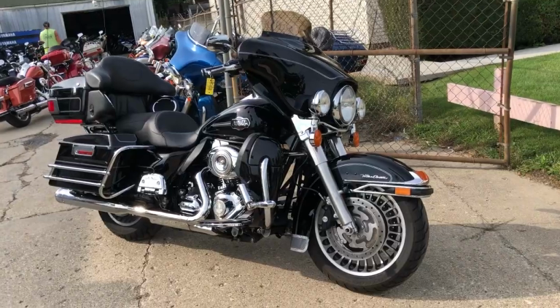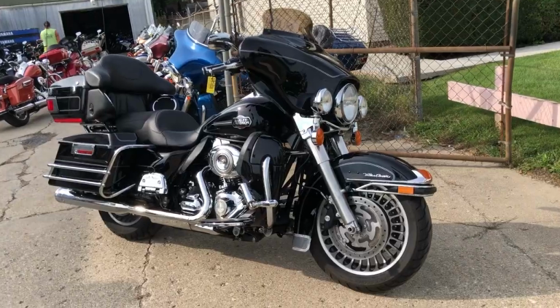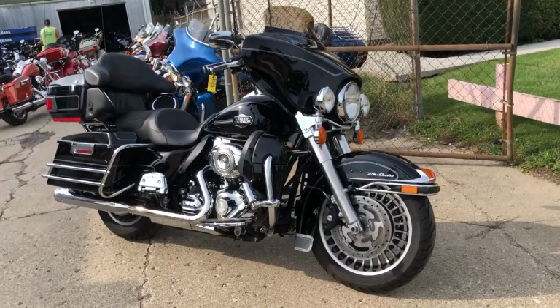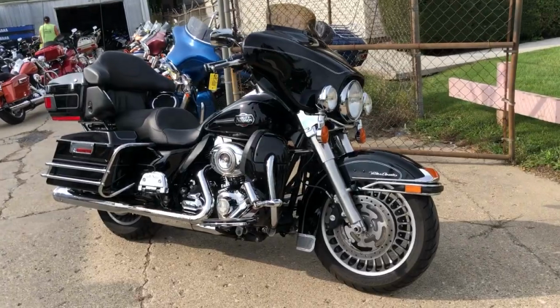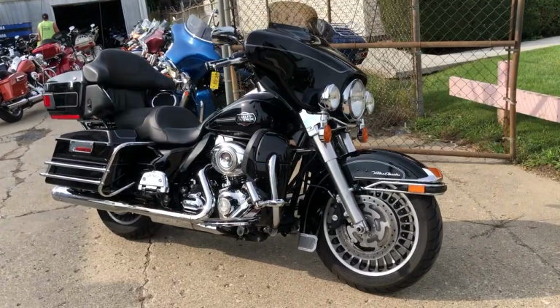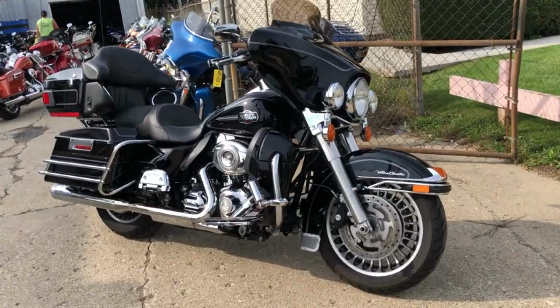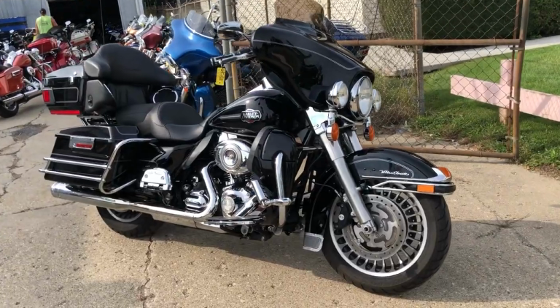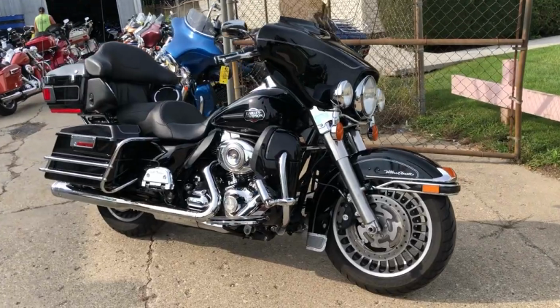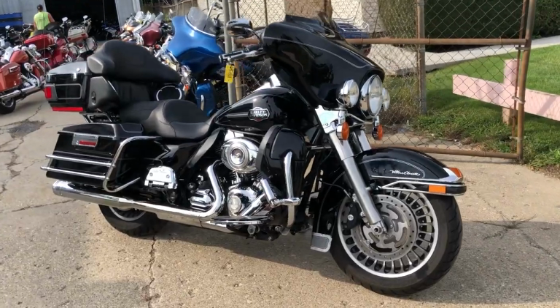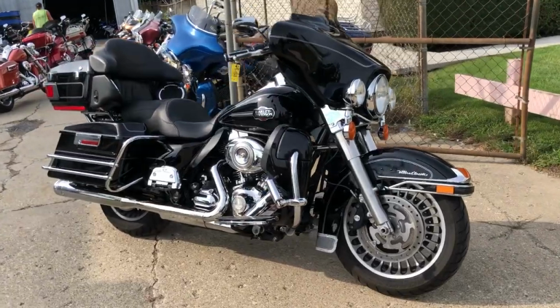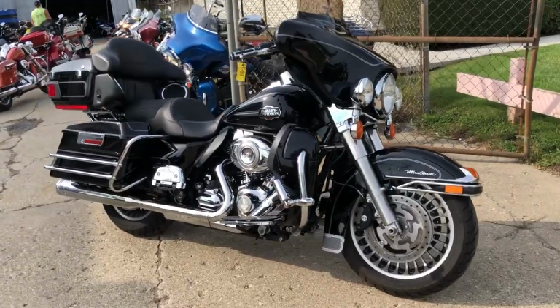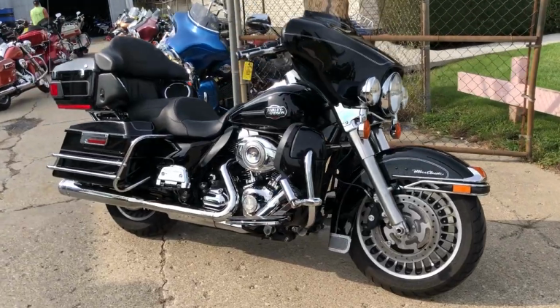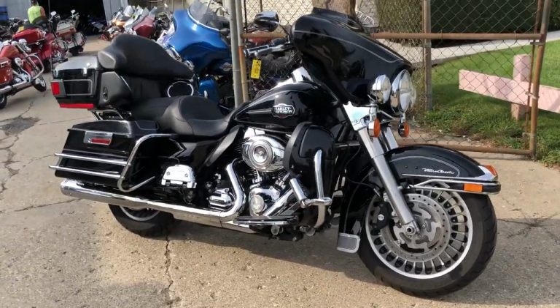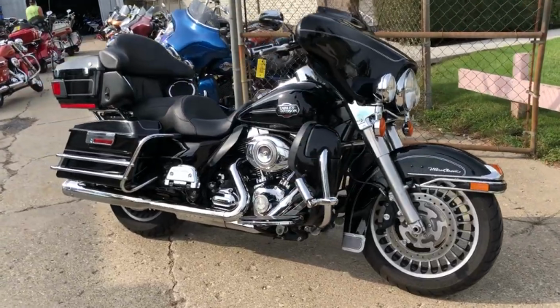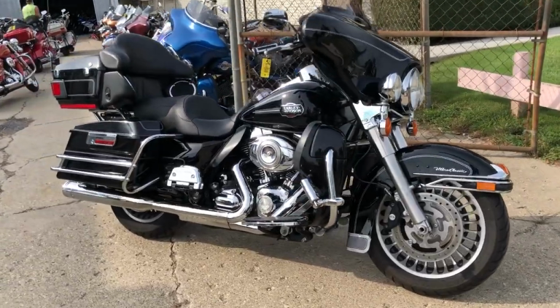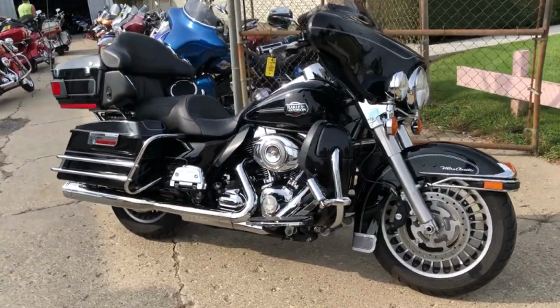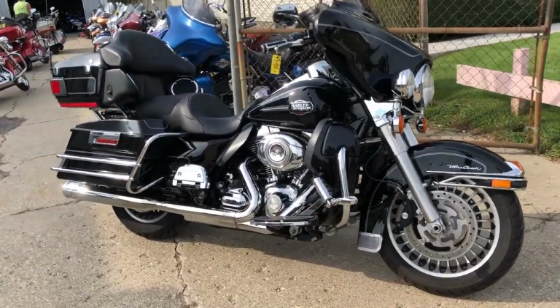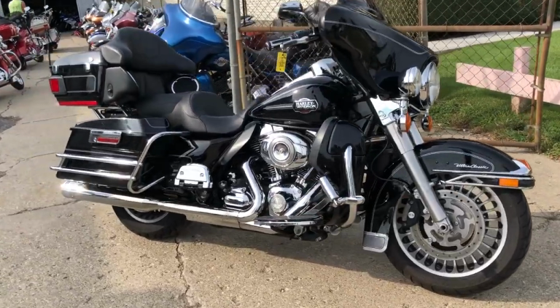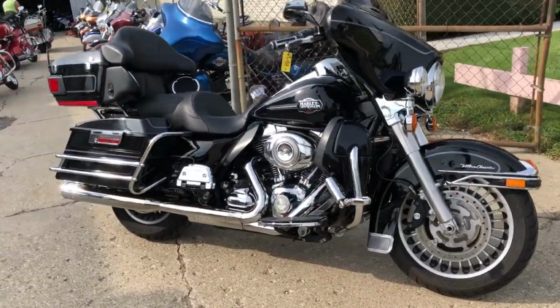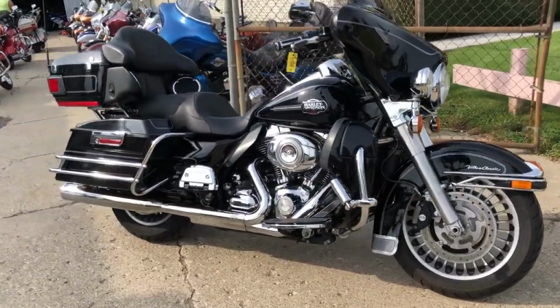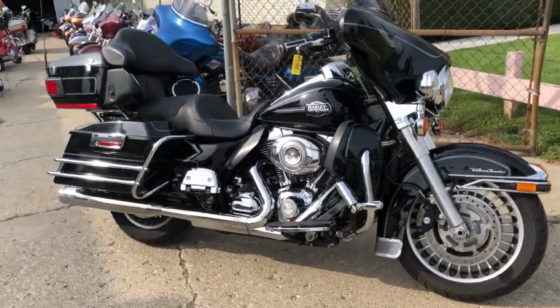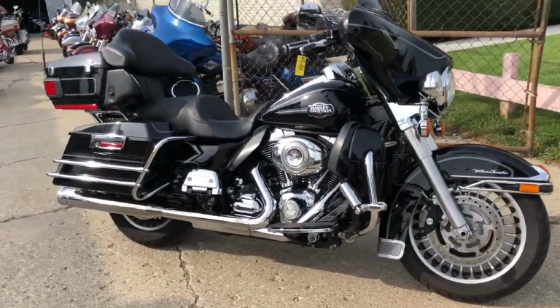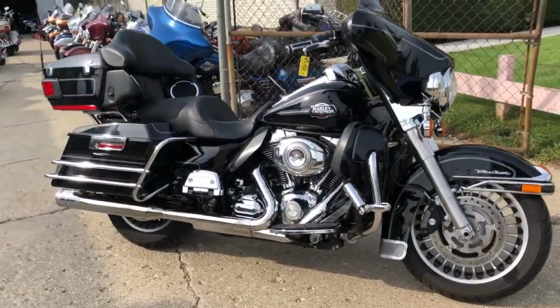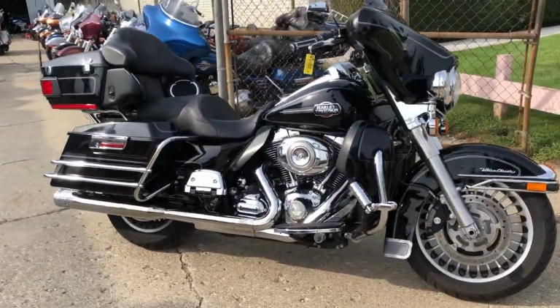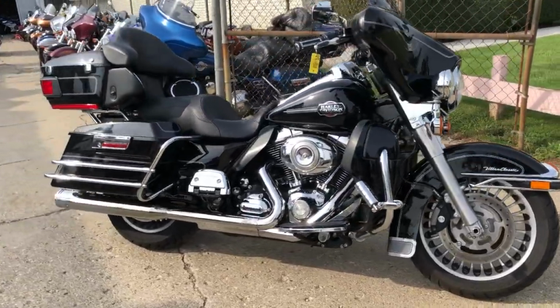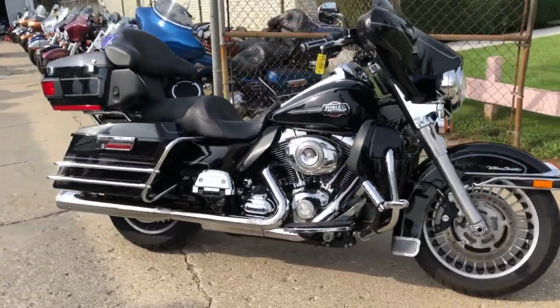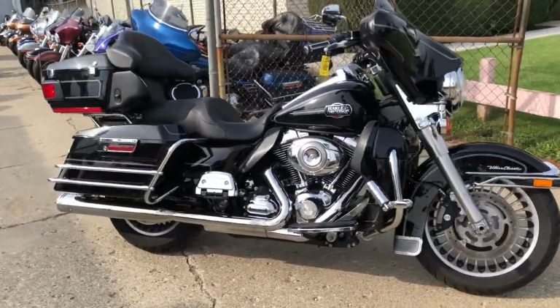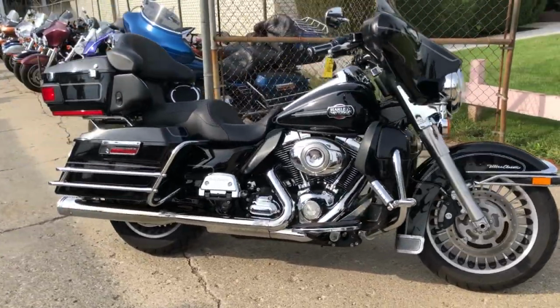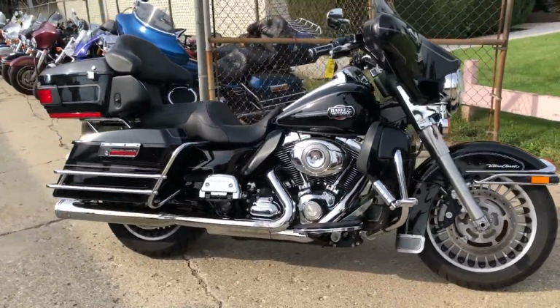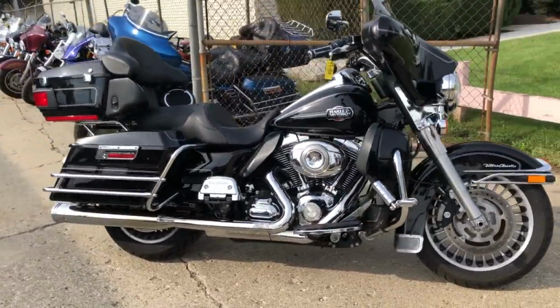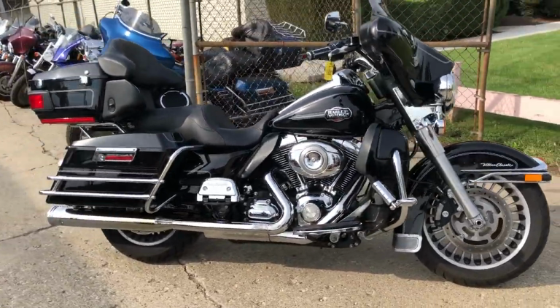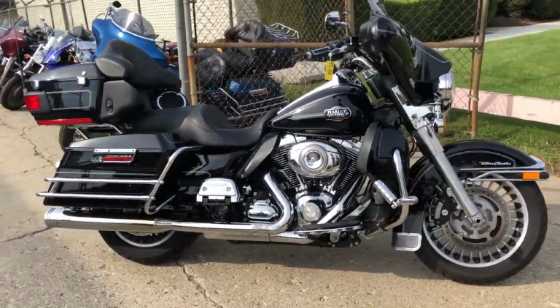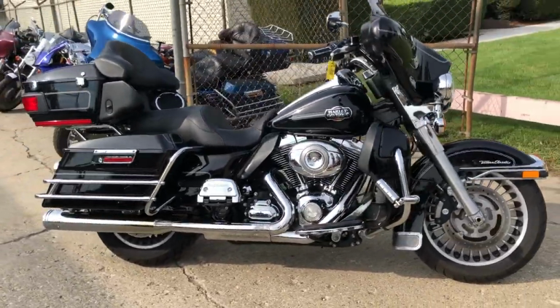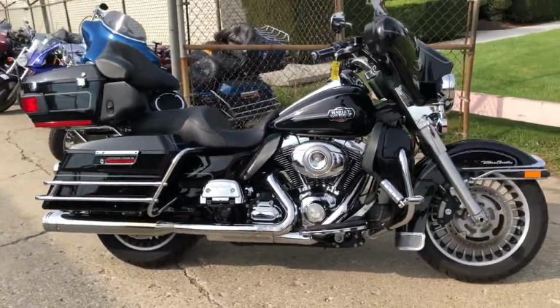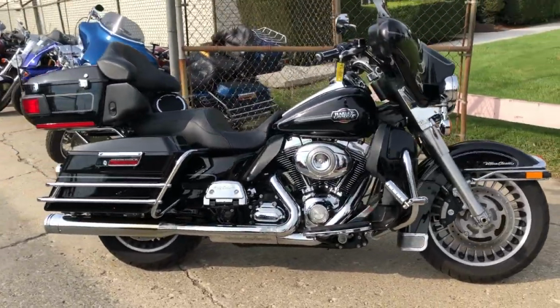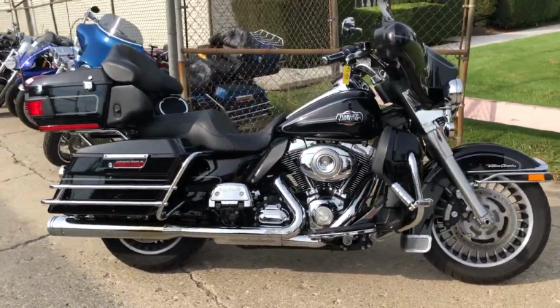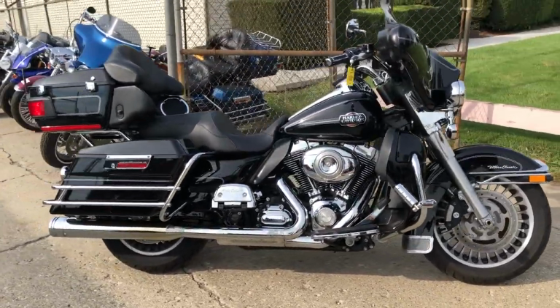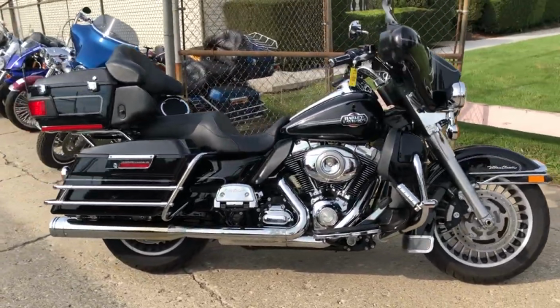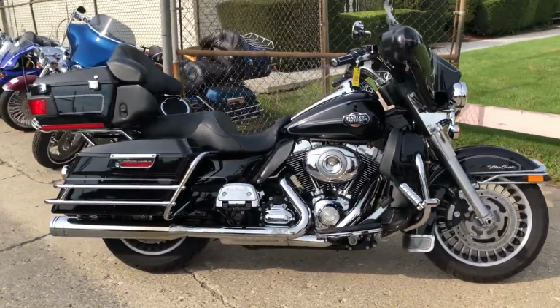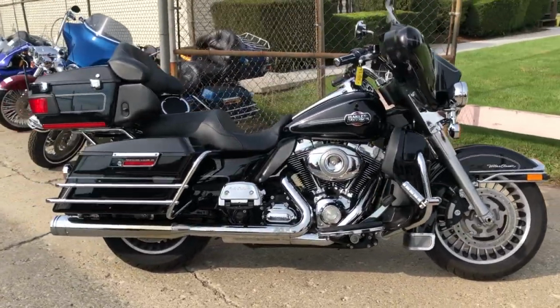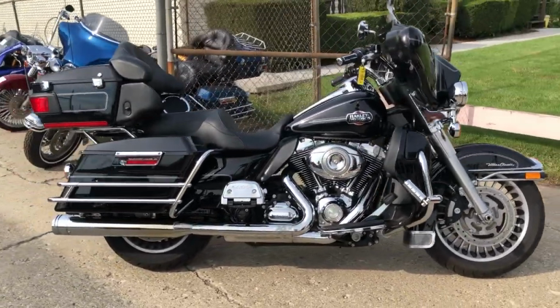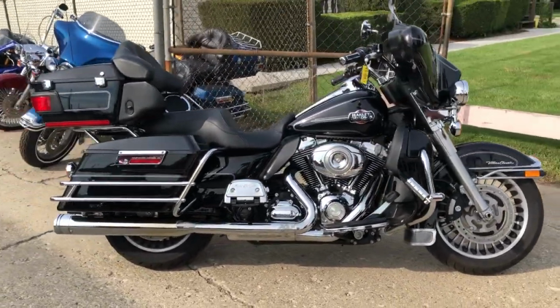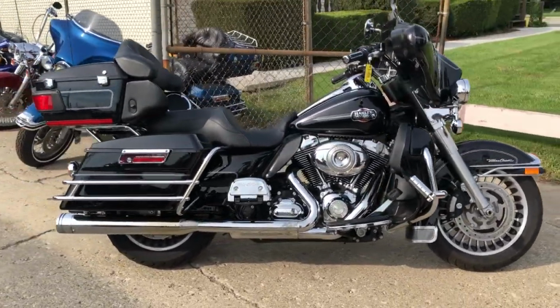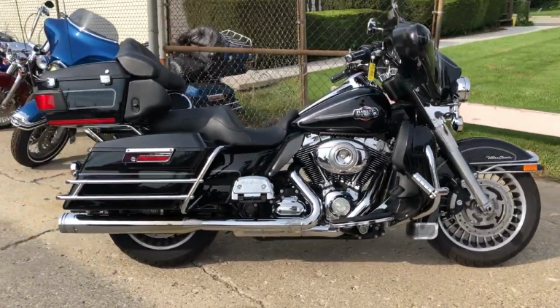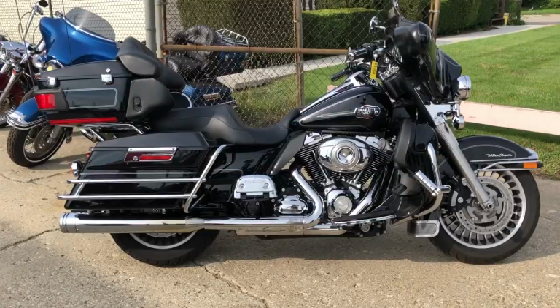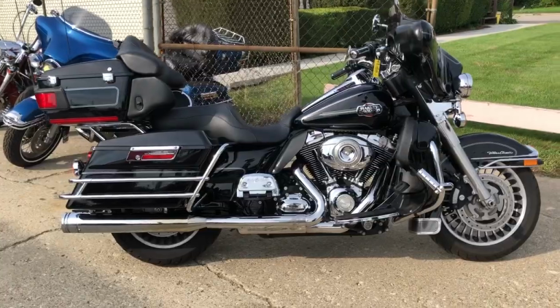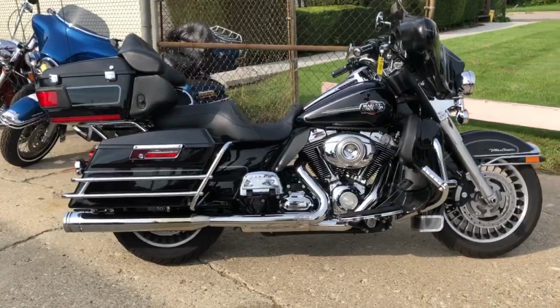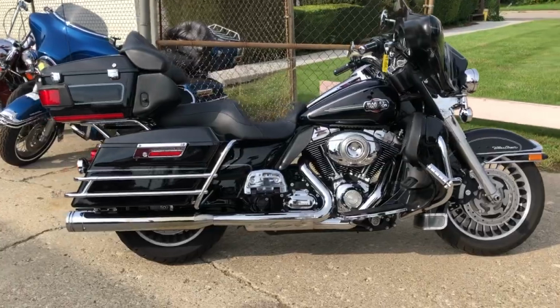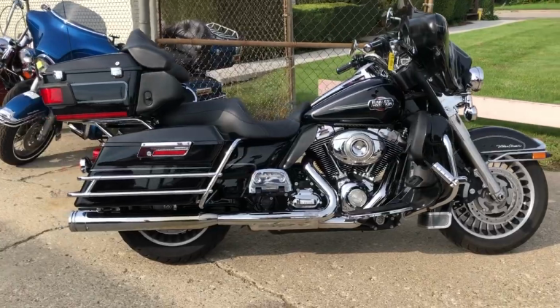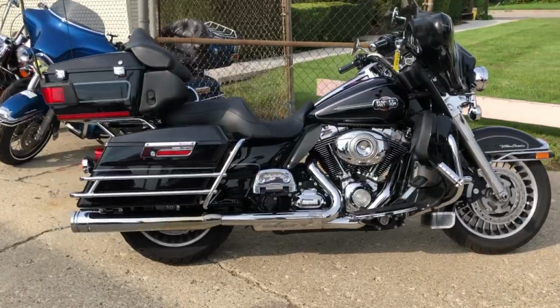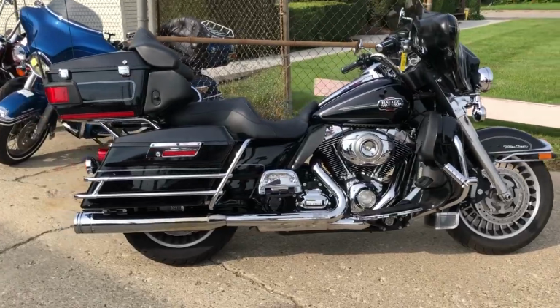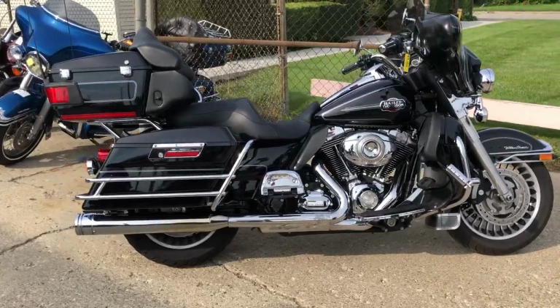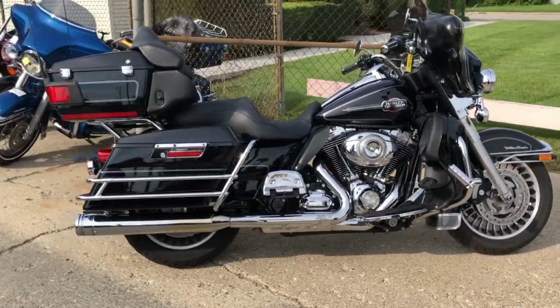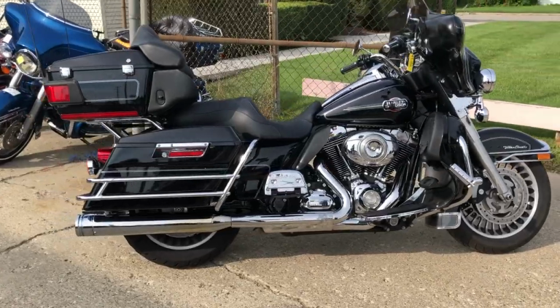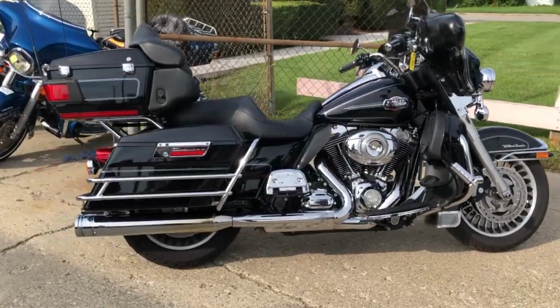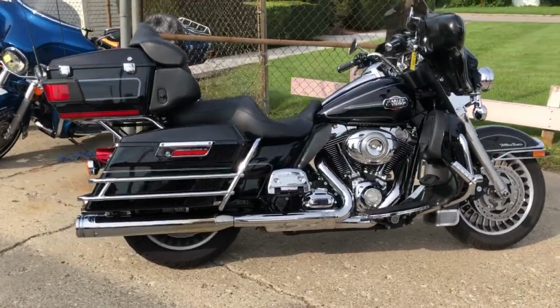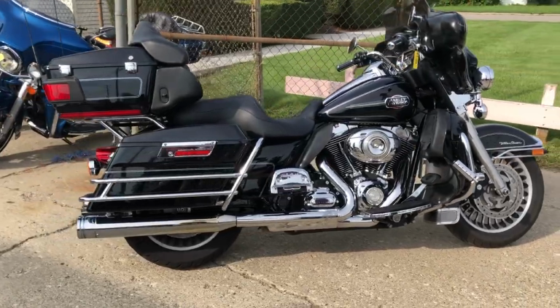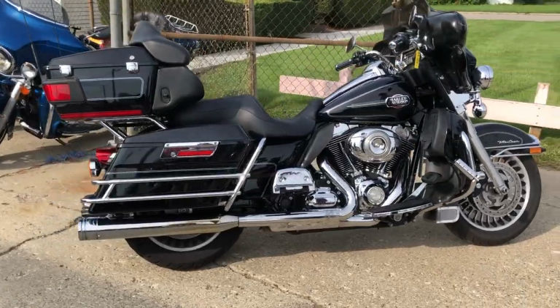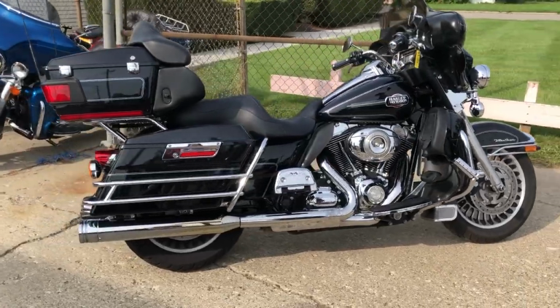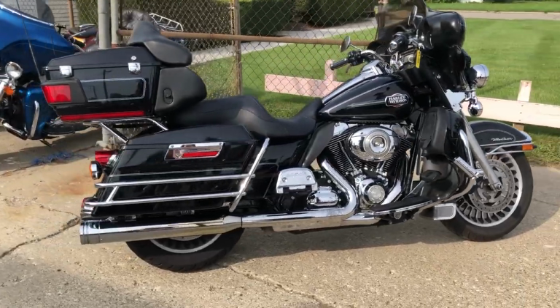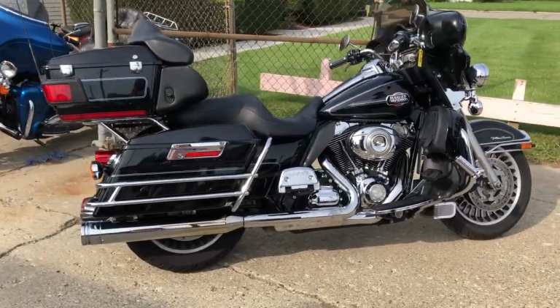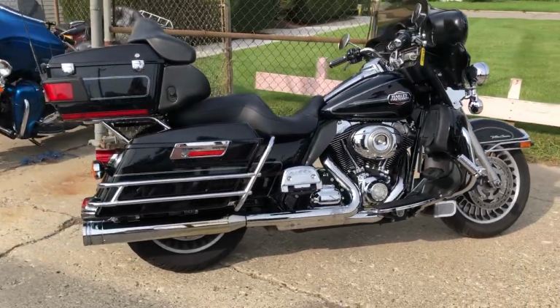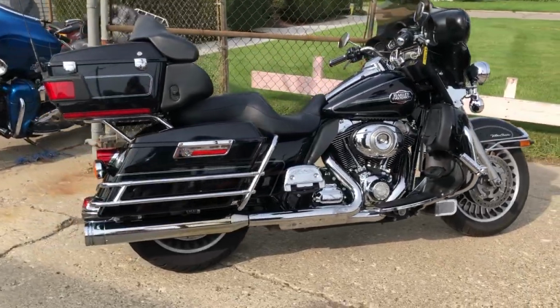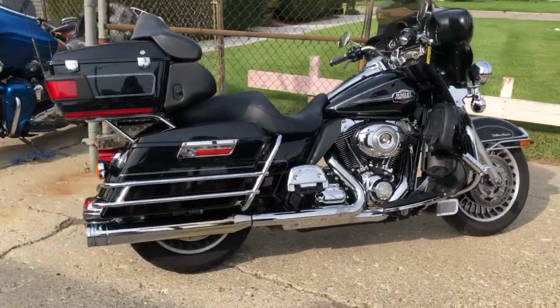Hey guys, ApprovalPowerSports.com here doing some videos on your bikes we just got in. This one's a 2011 Ultra Classic for sale.